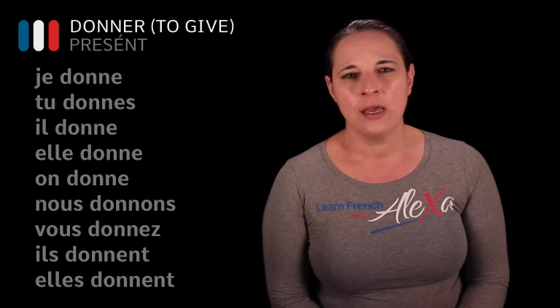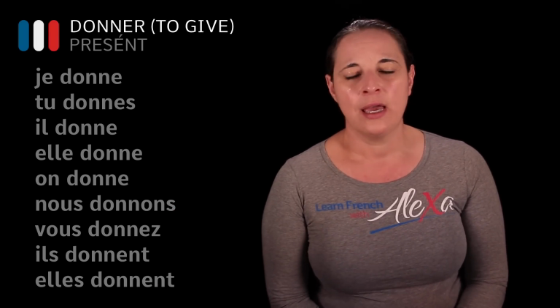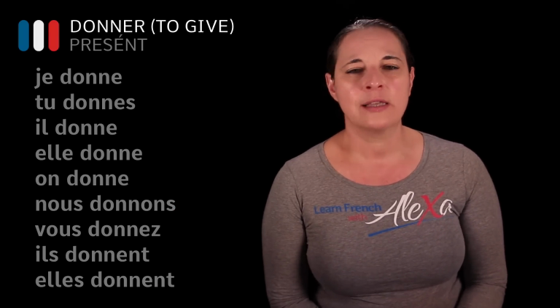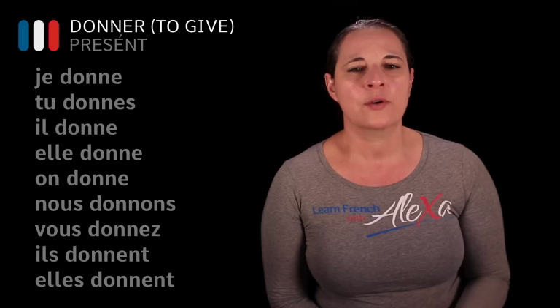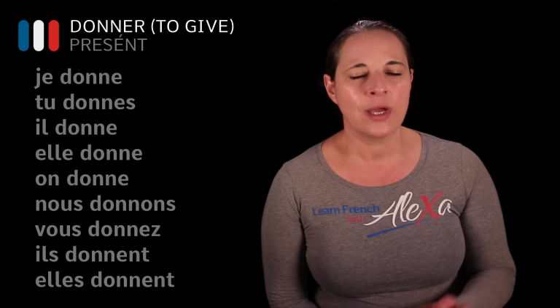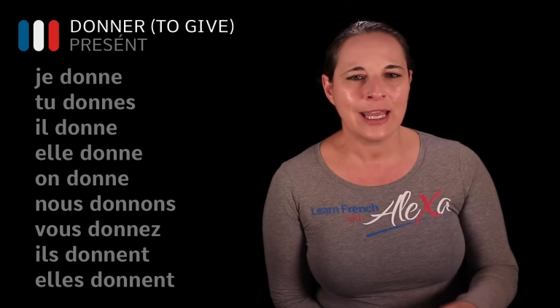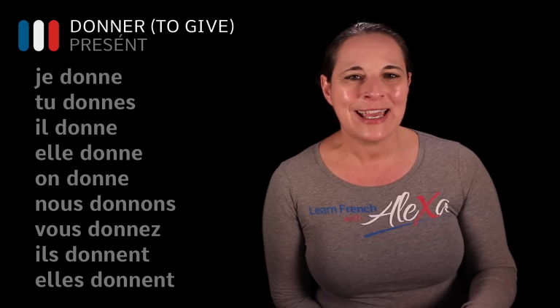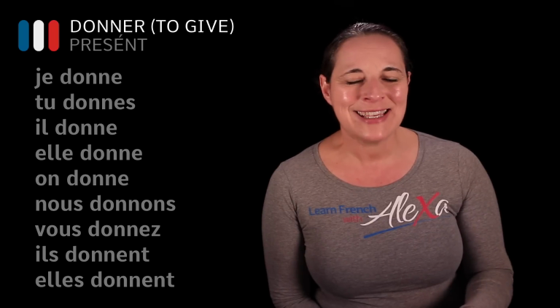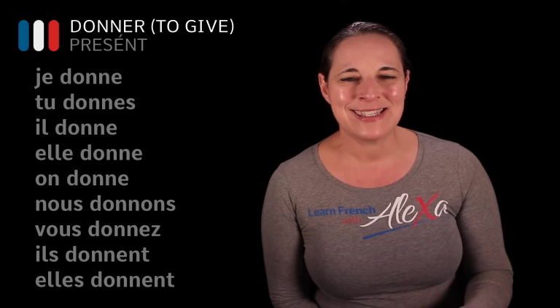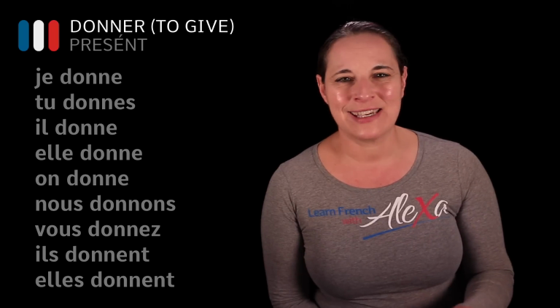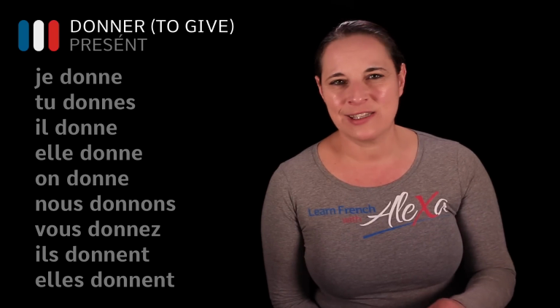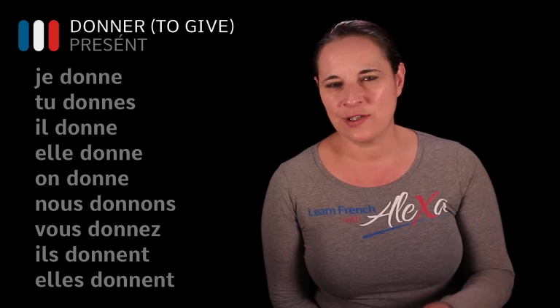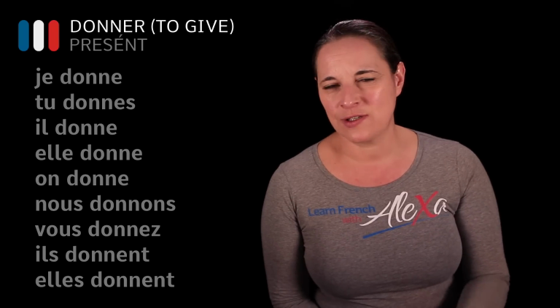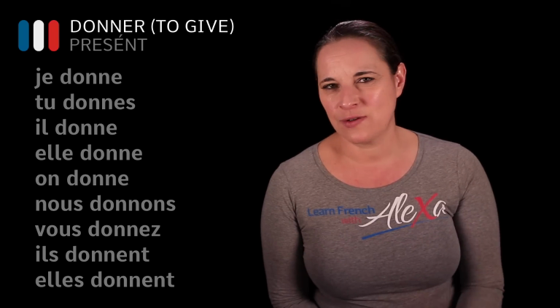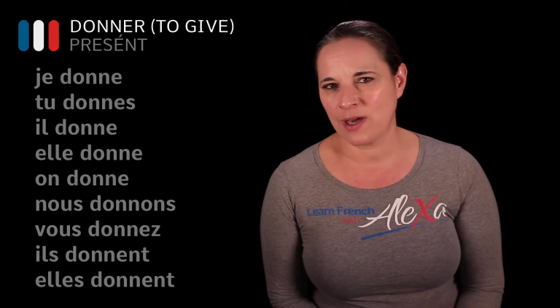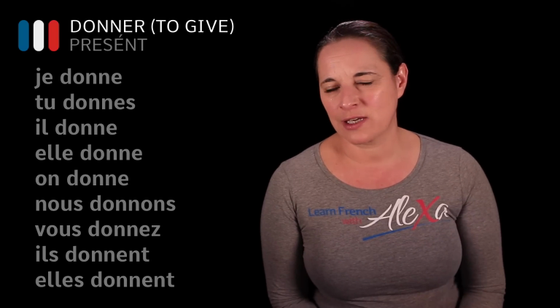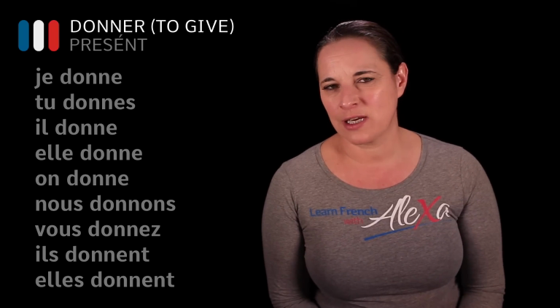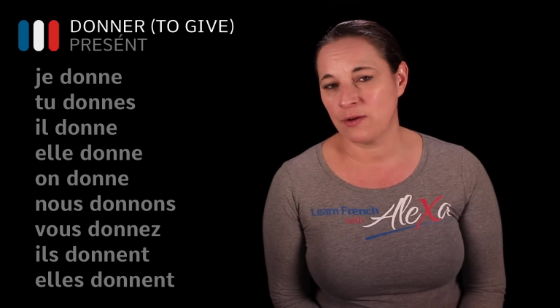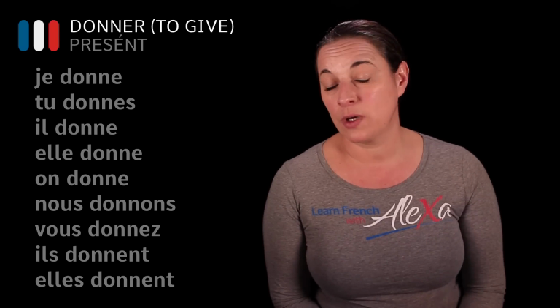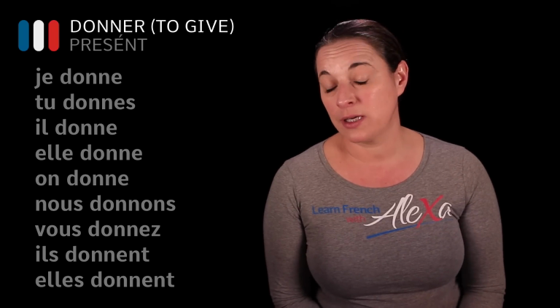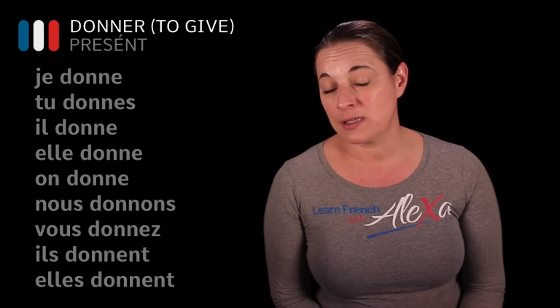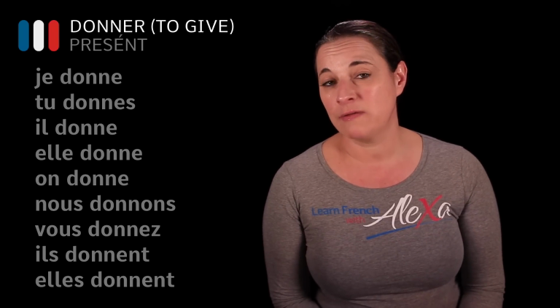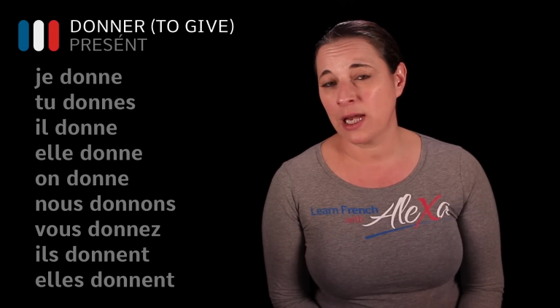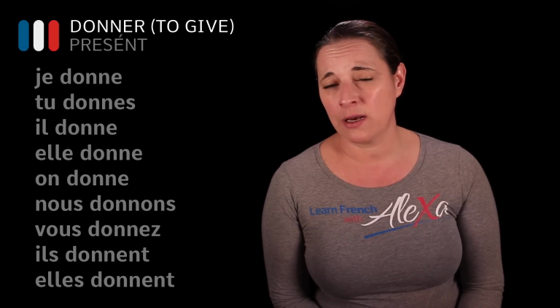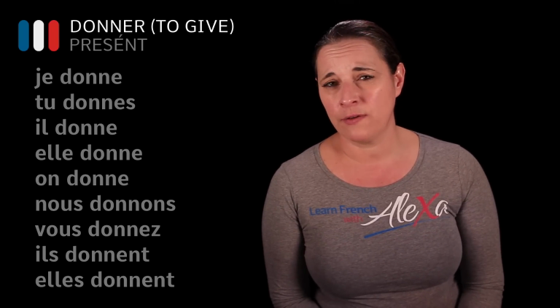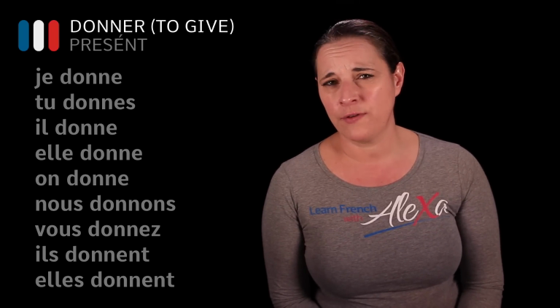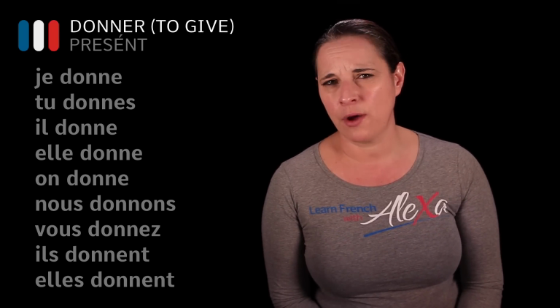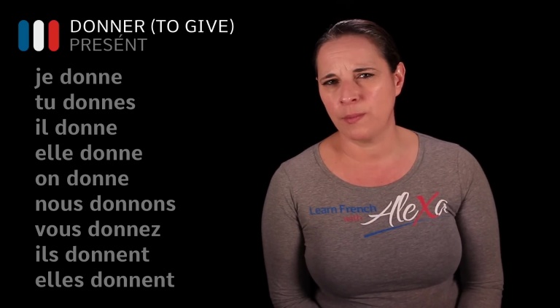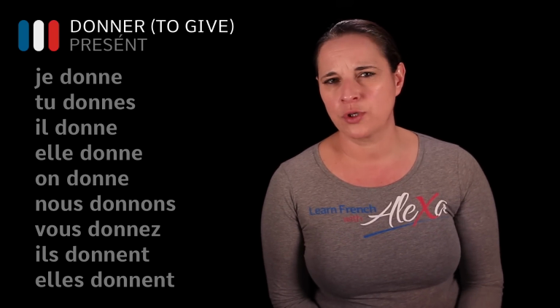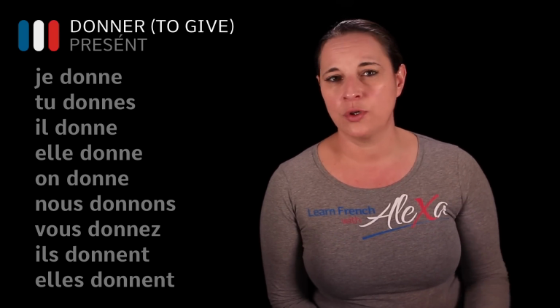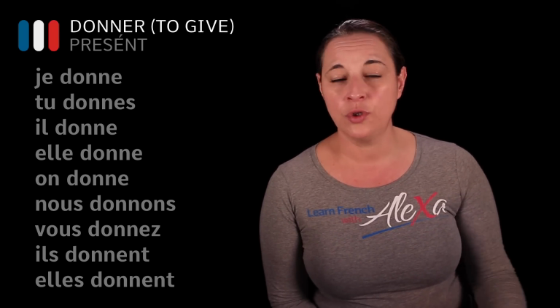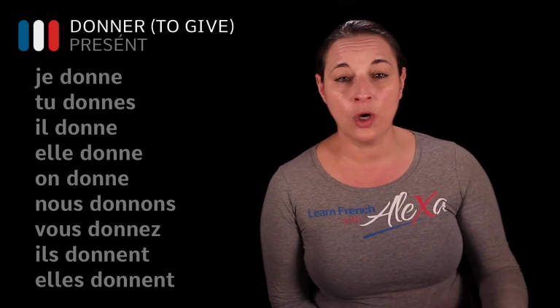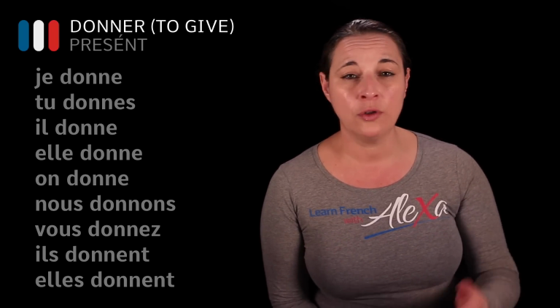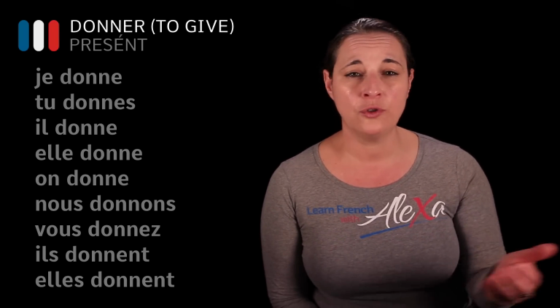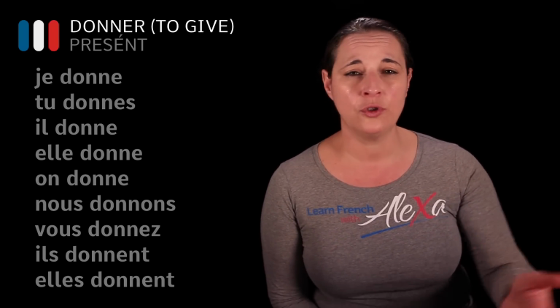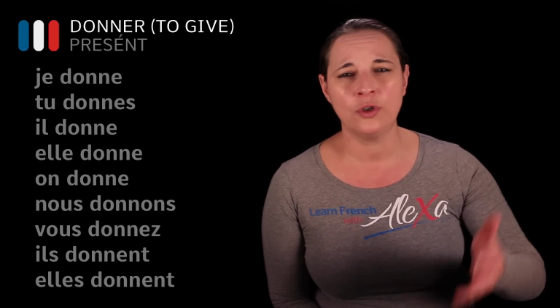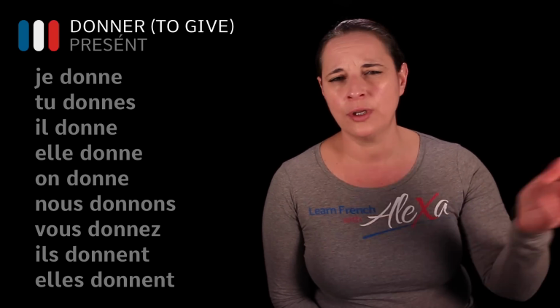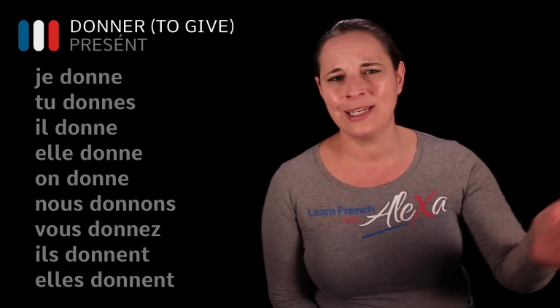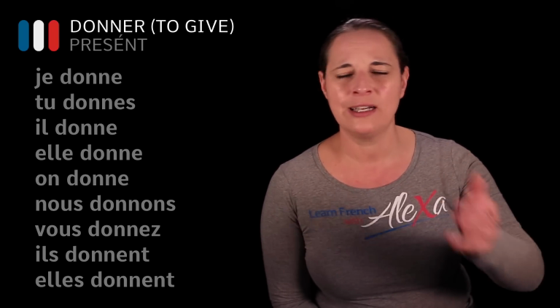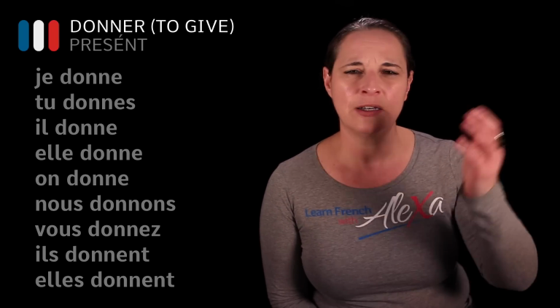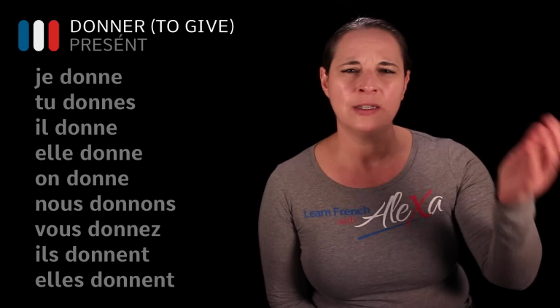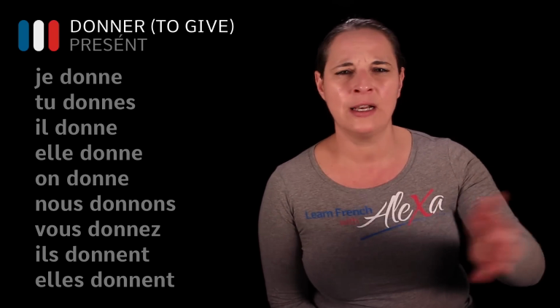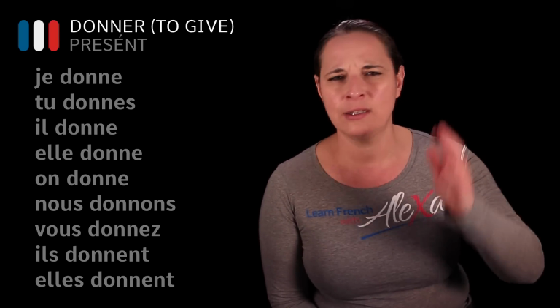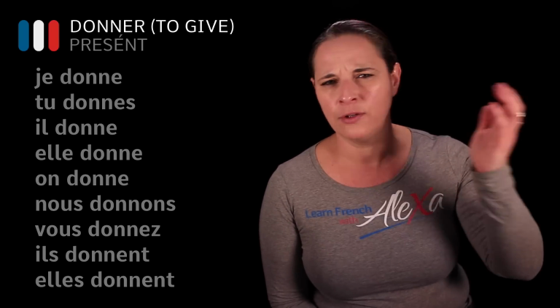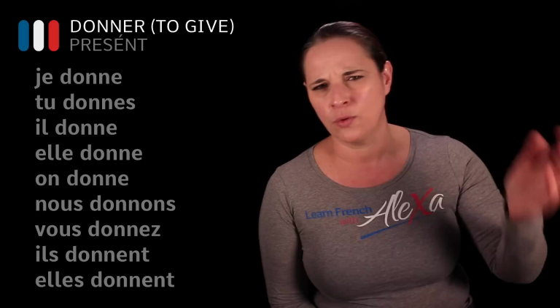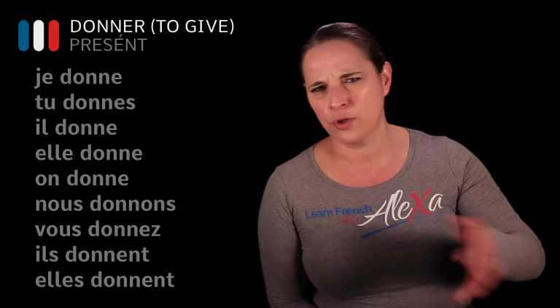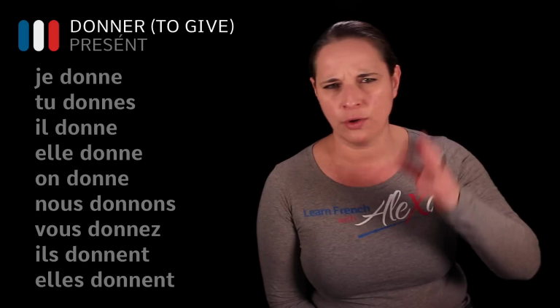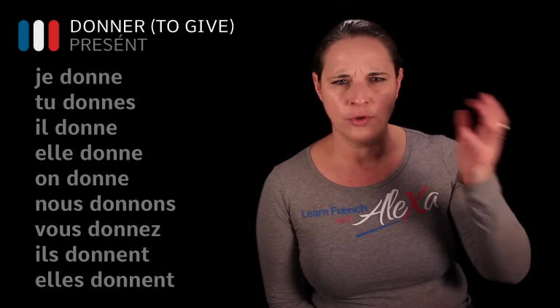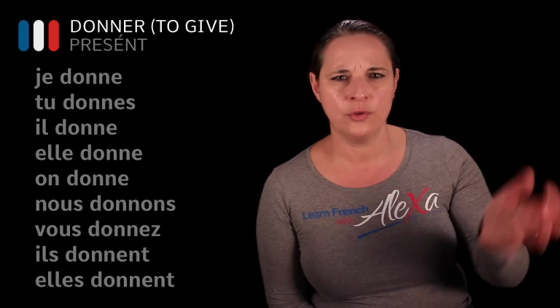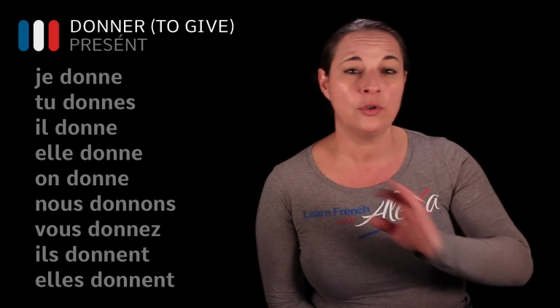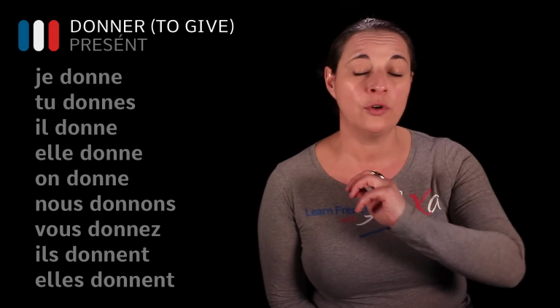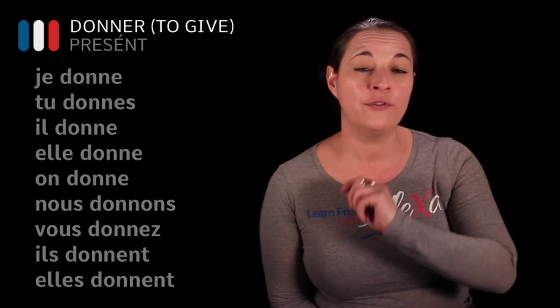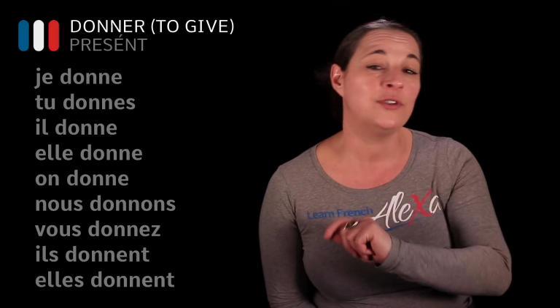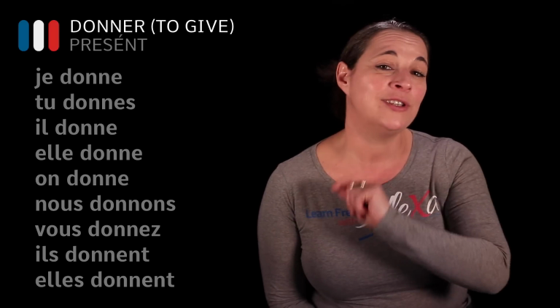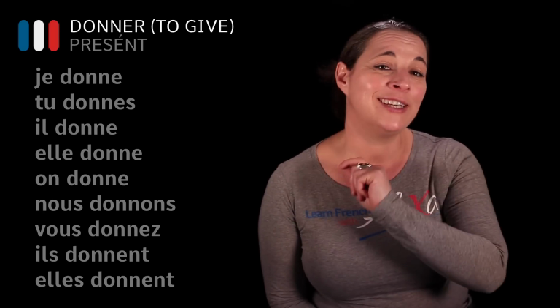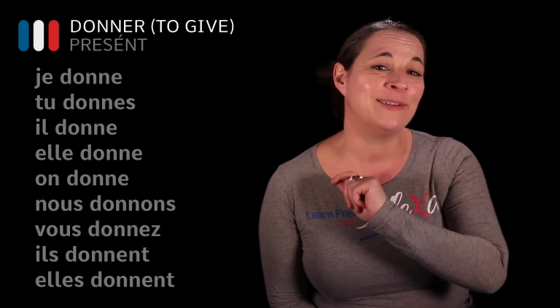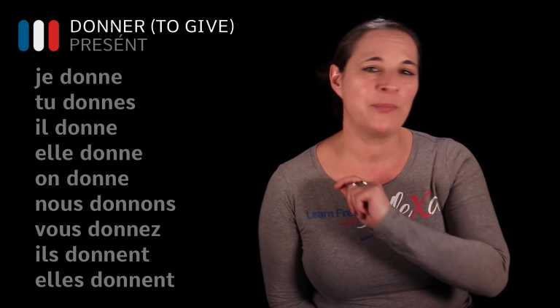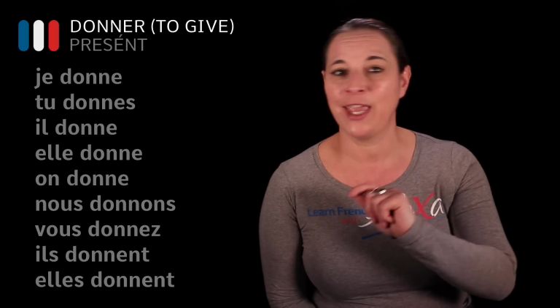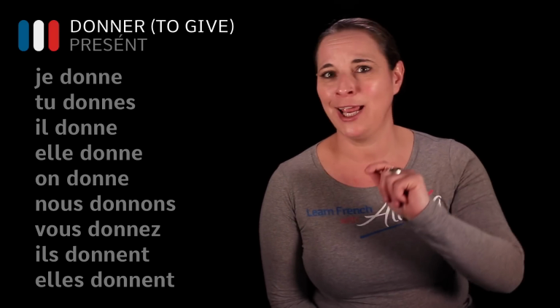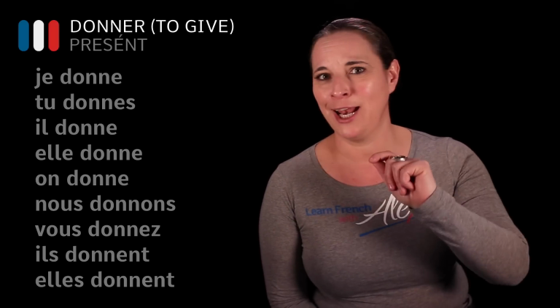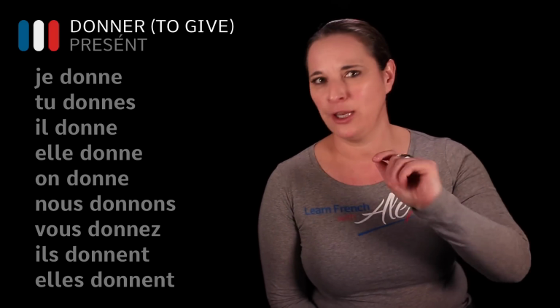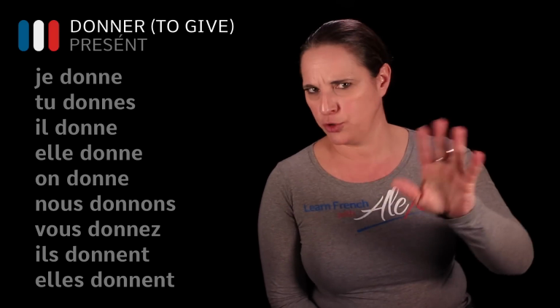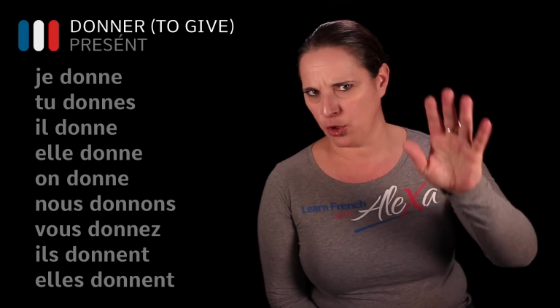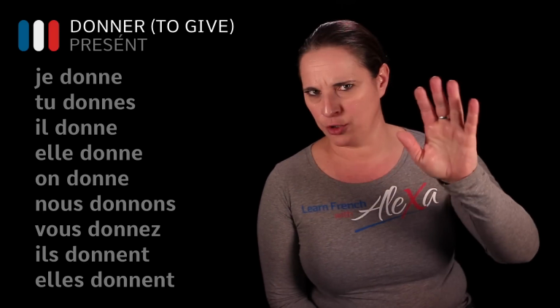It's quite easy to do when it's a regular verb. Je donne, tu donnes, il donne, elle donne, on donne, nous donnons, vous donnez, ils donnent.